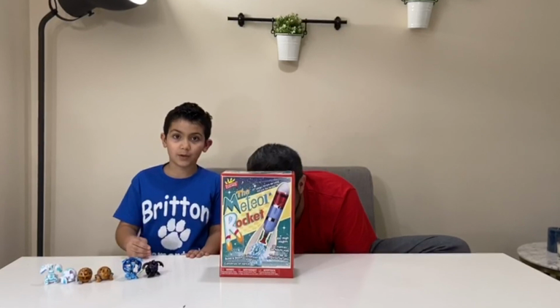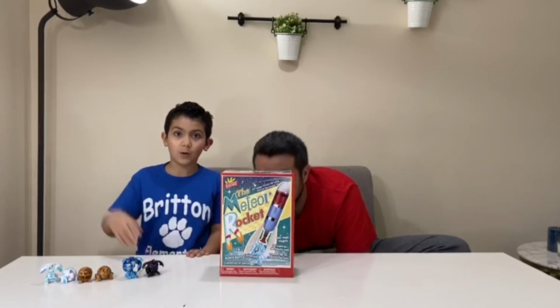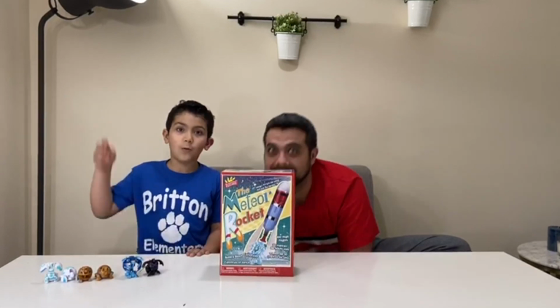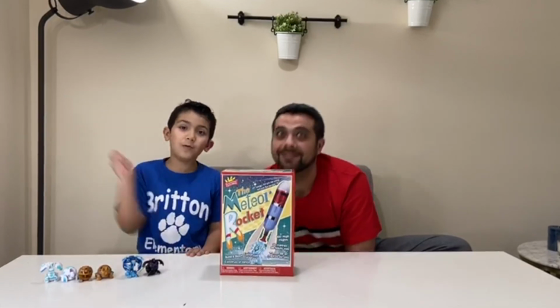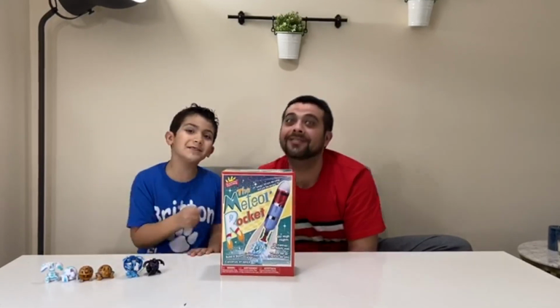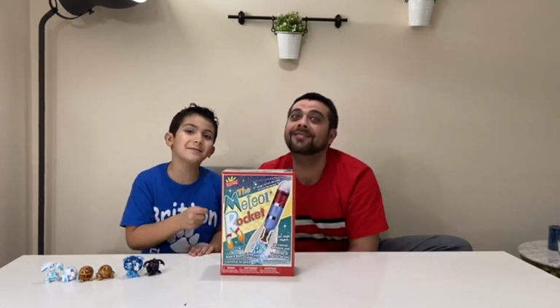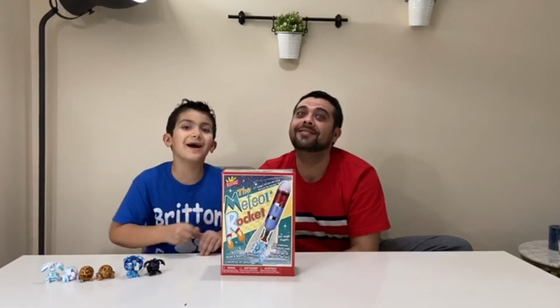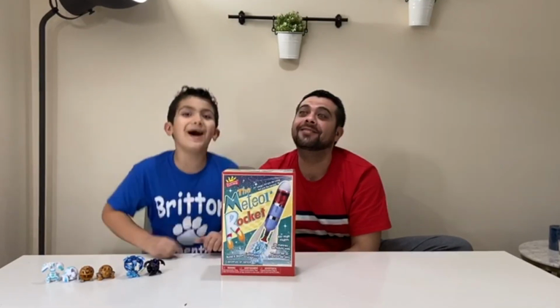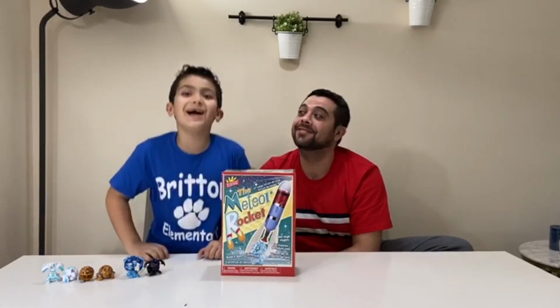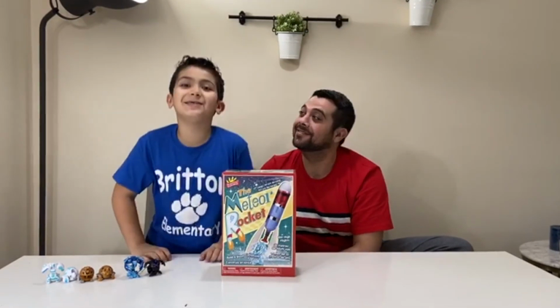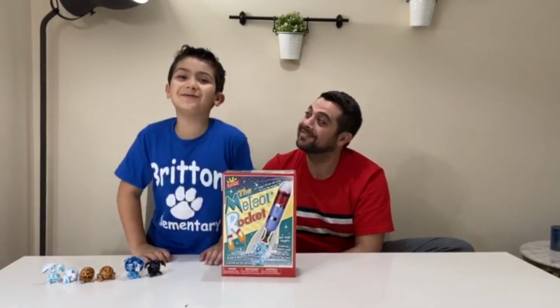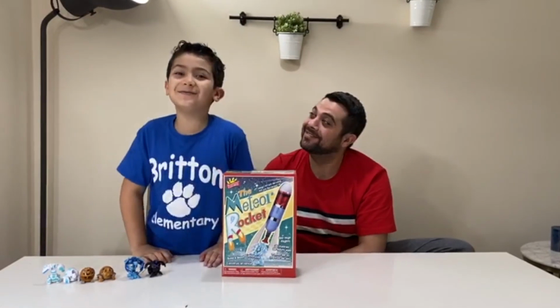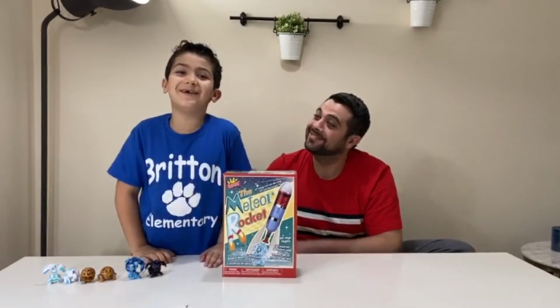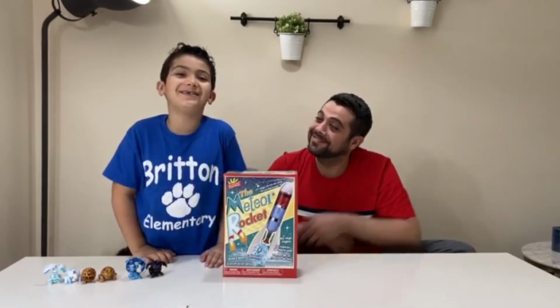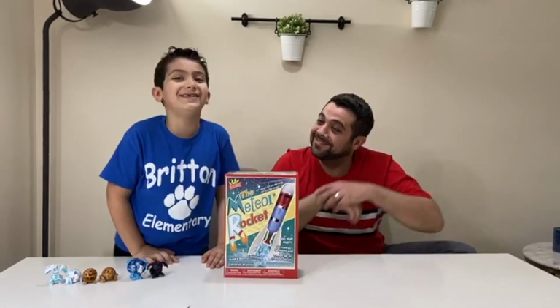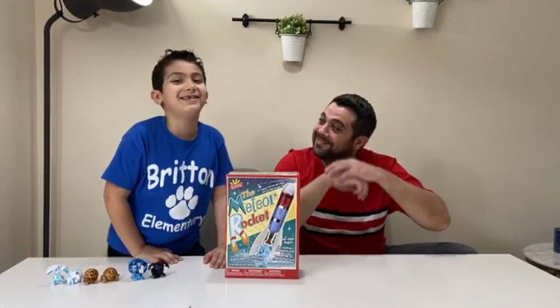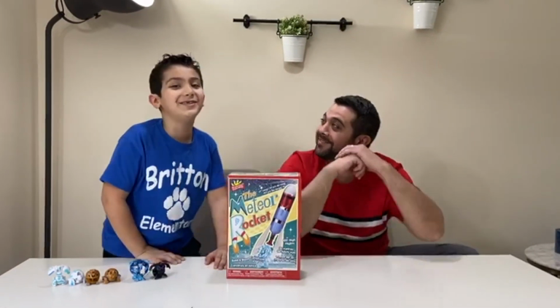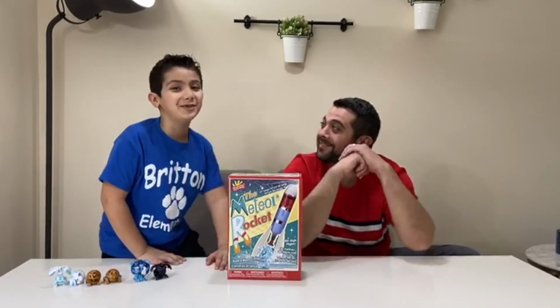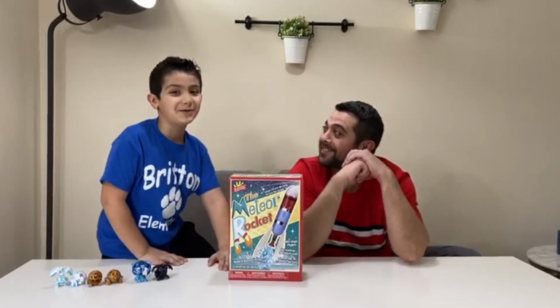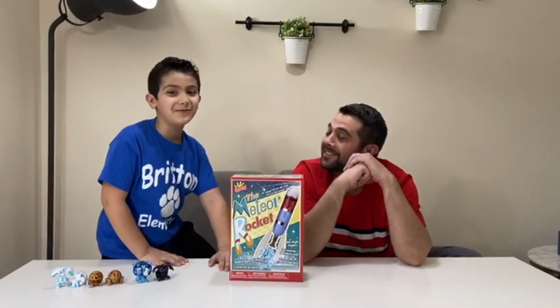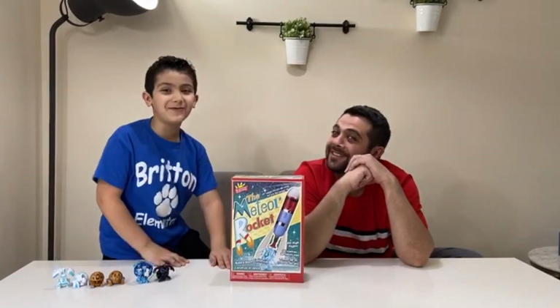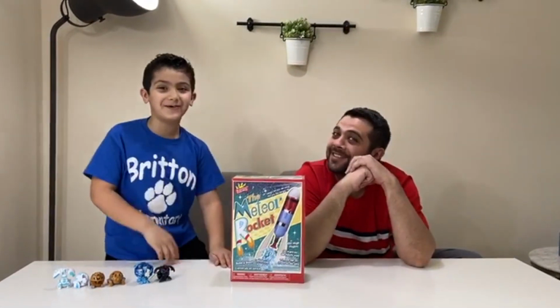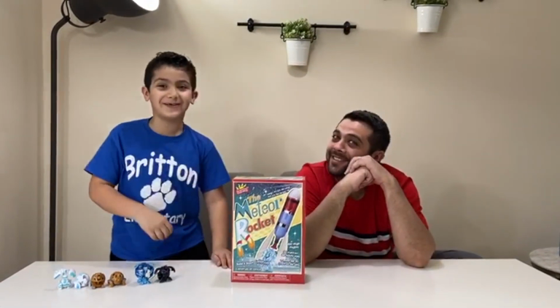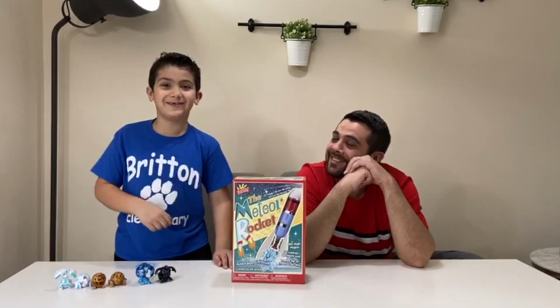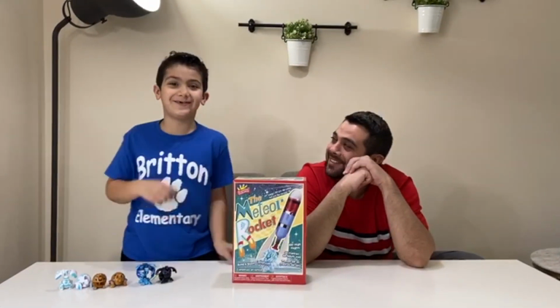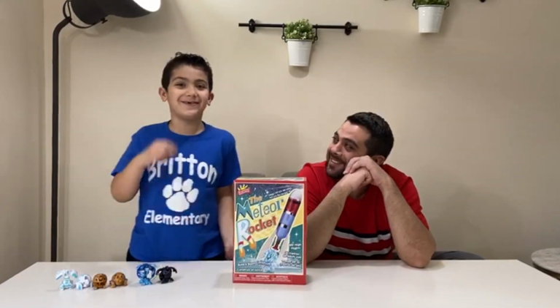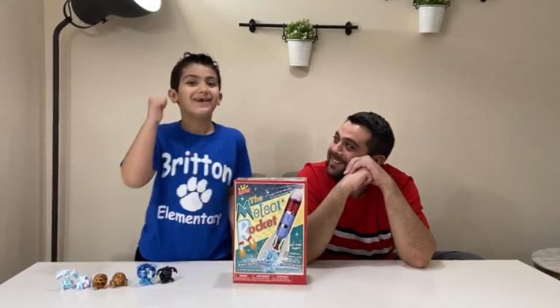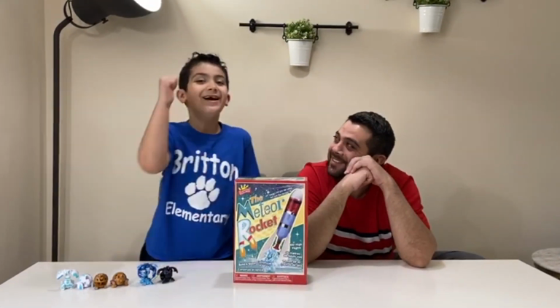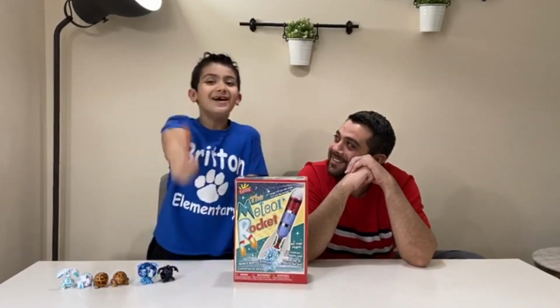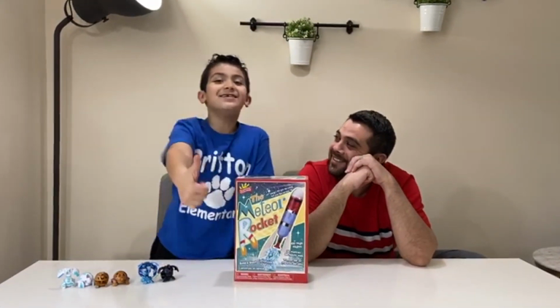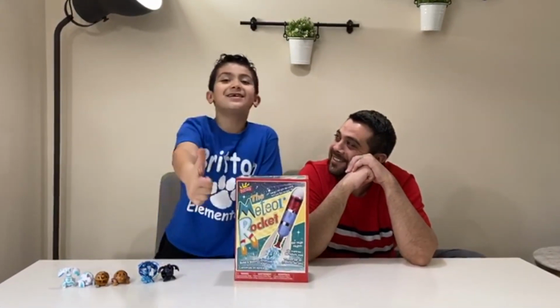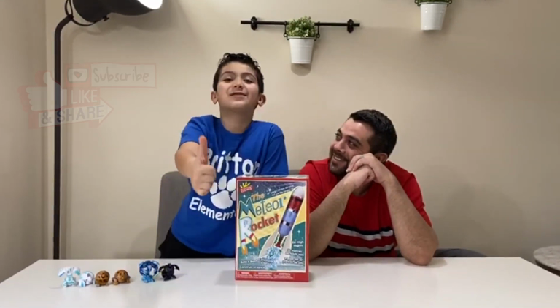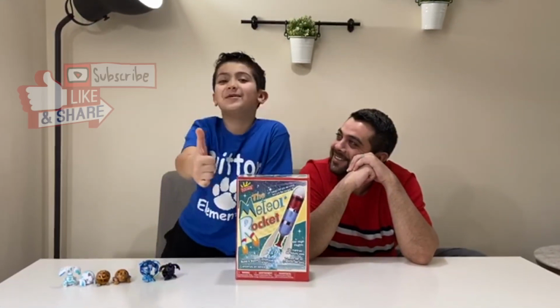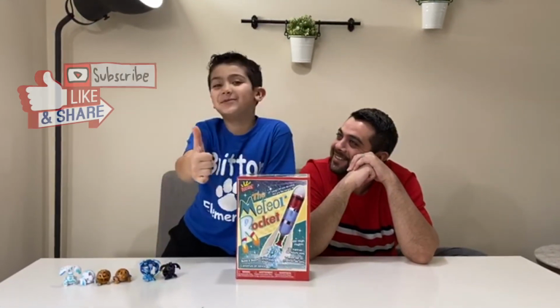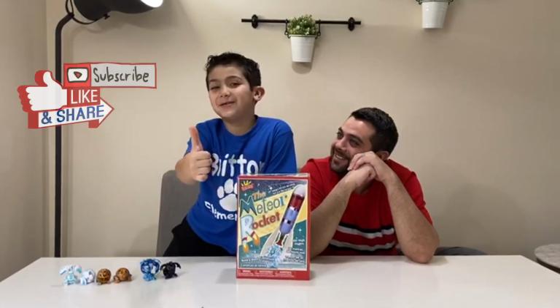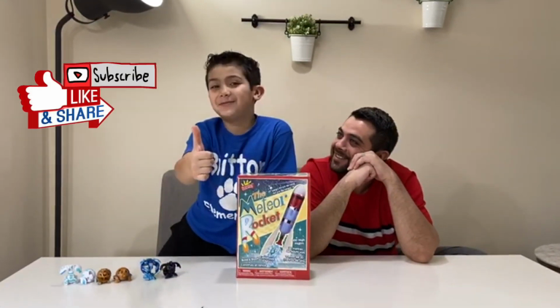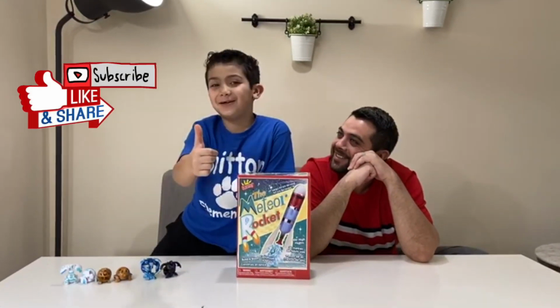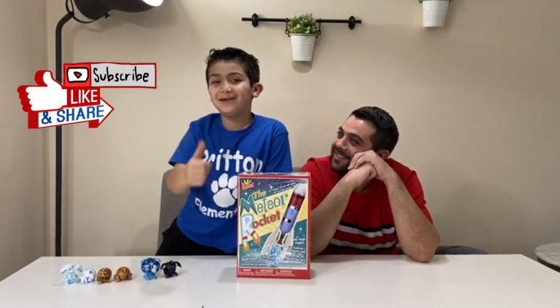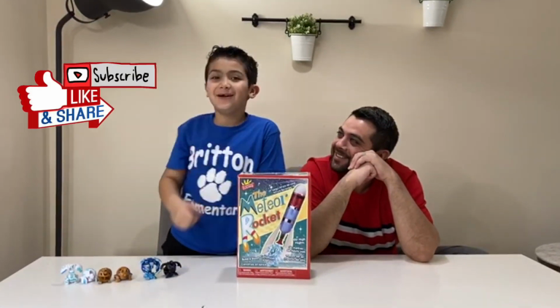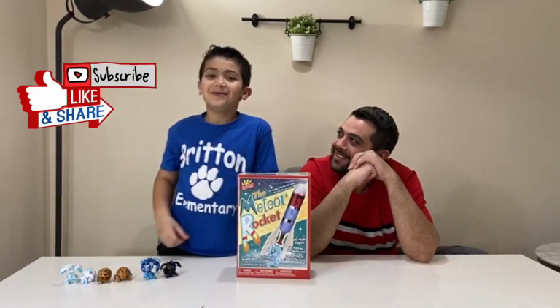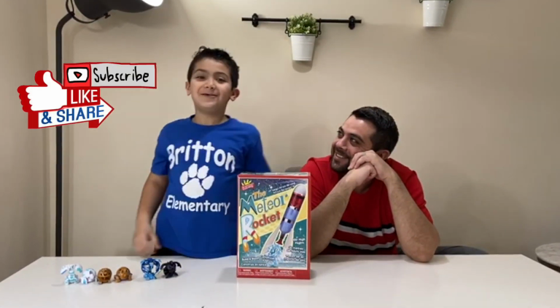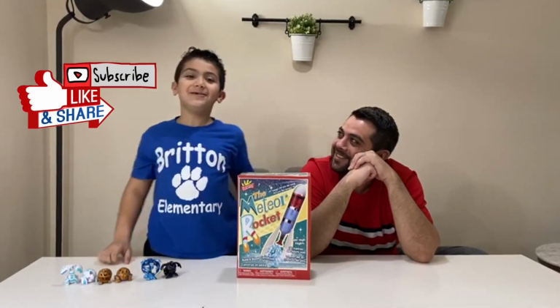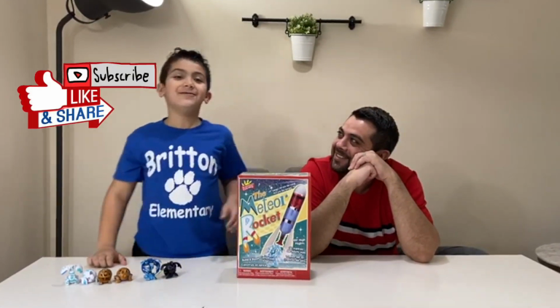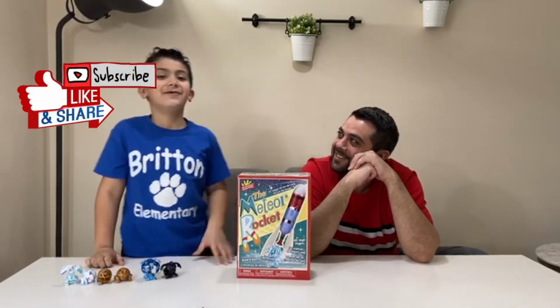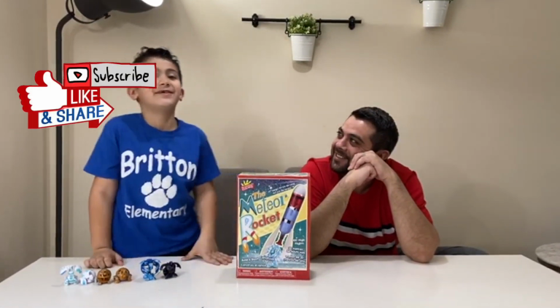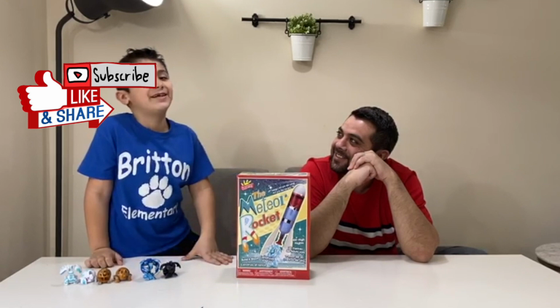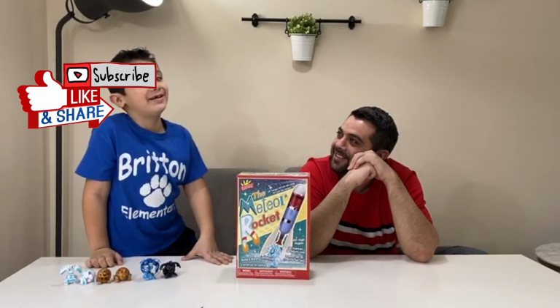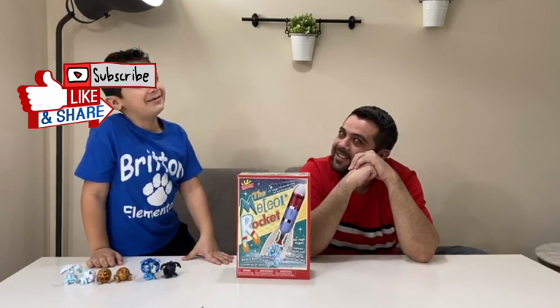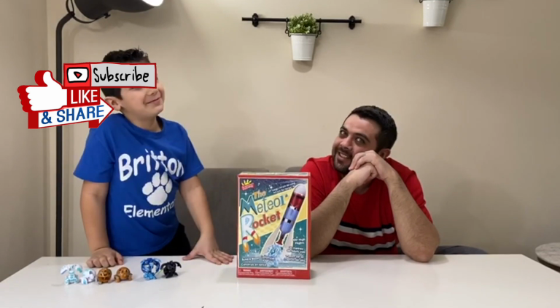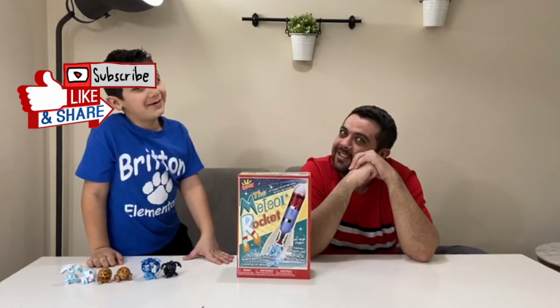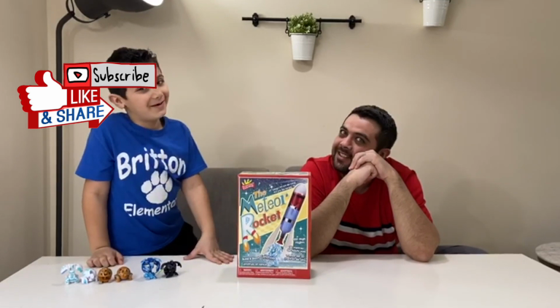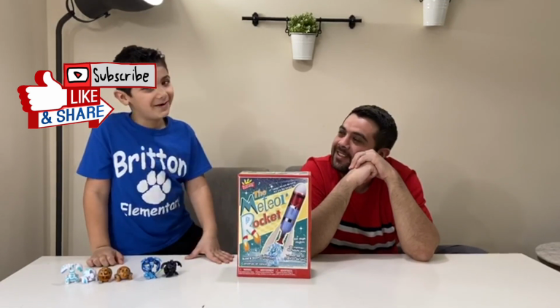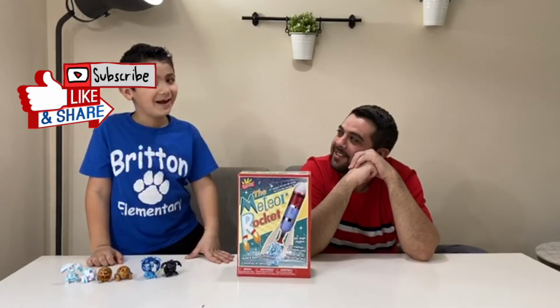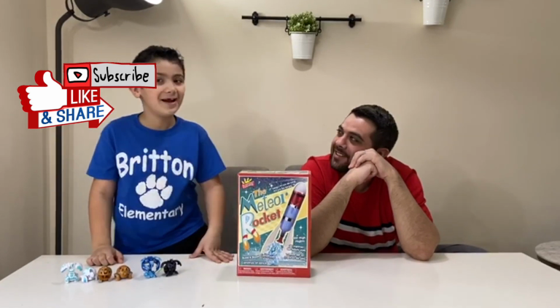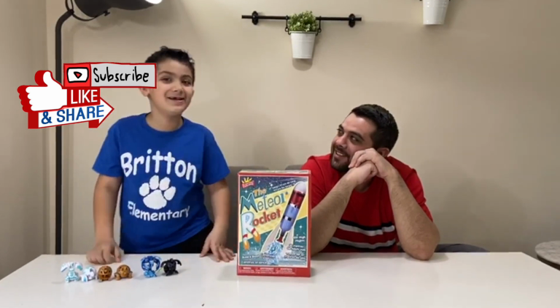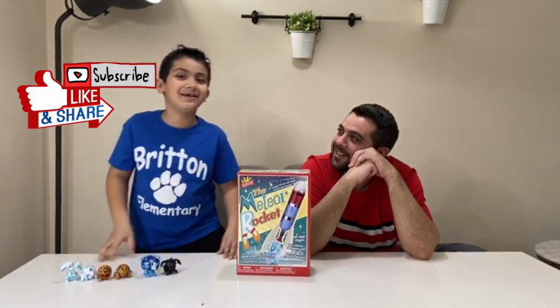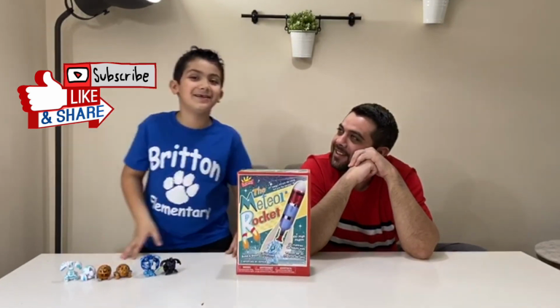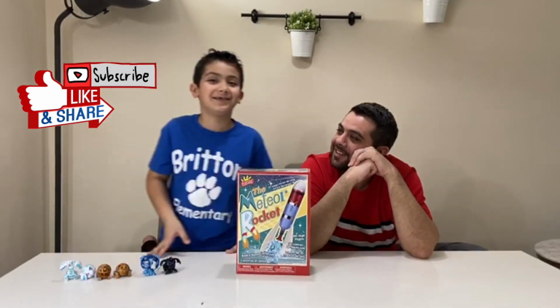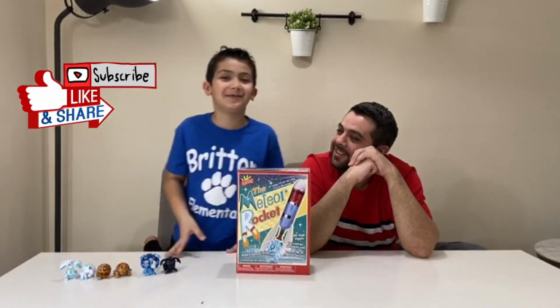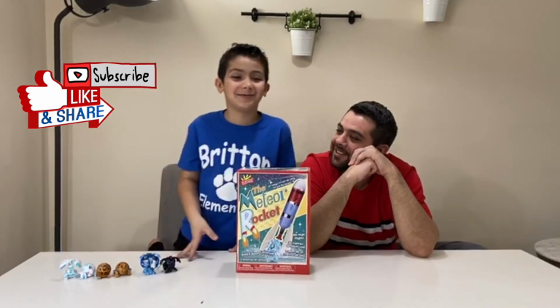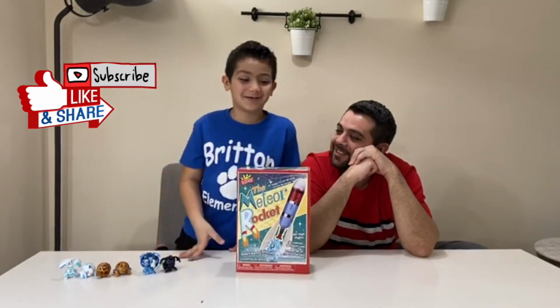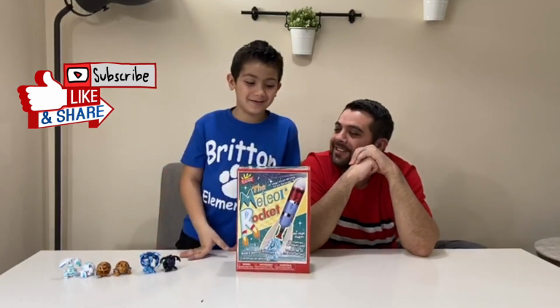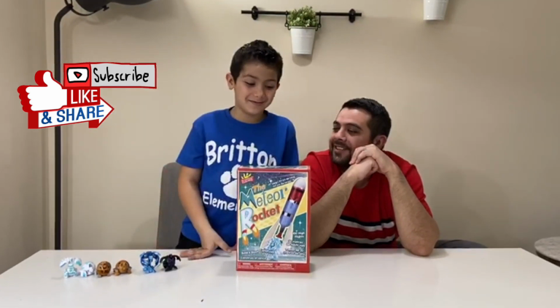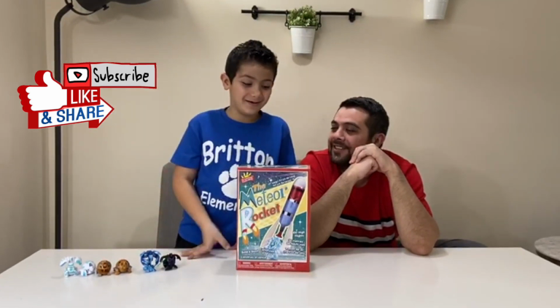What's up guys? Welcome back to the show. Before we get started, hit that thumbs up button, change the notification button, and hit that subscribe button.